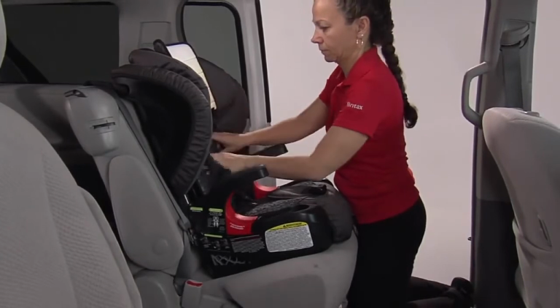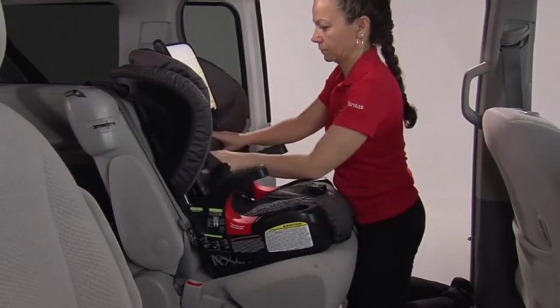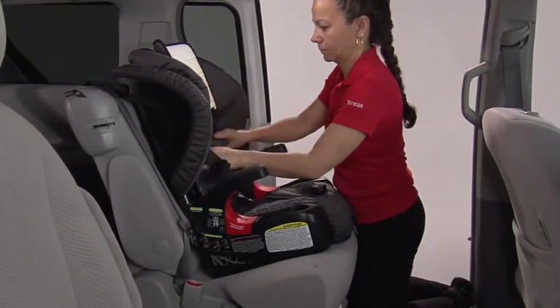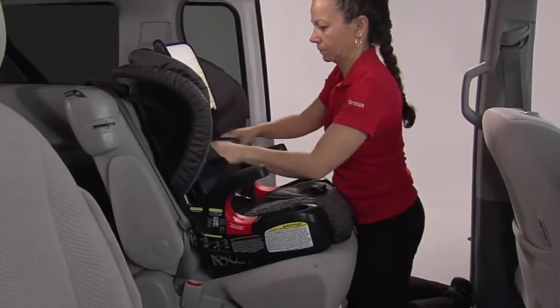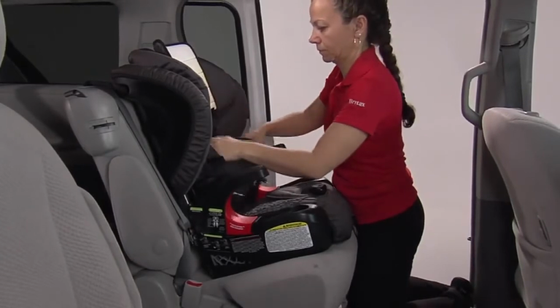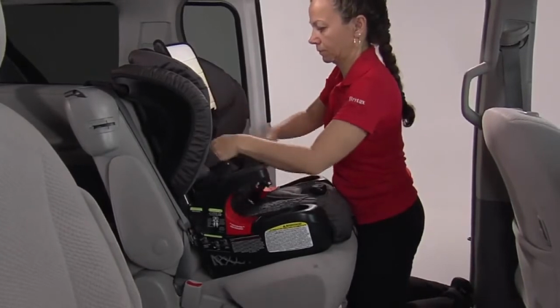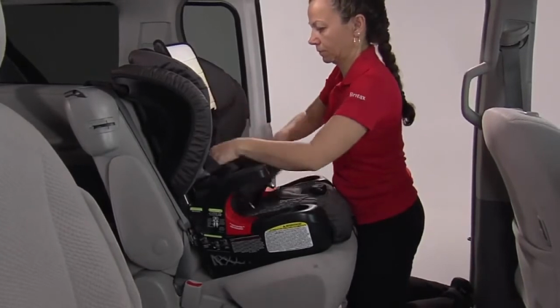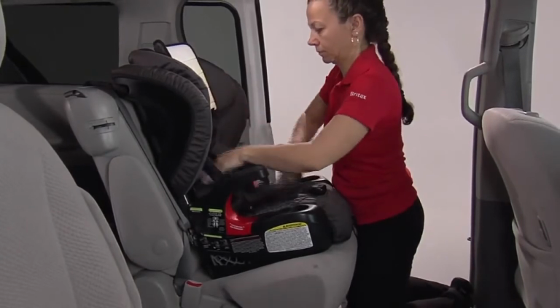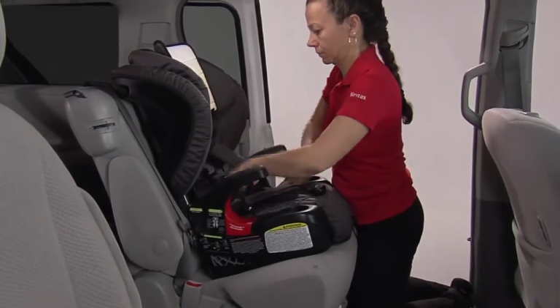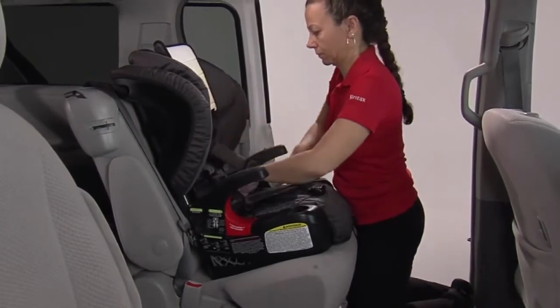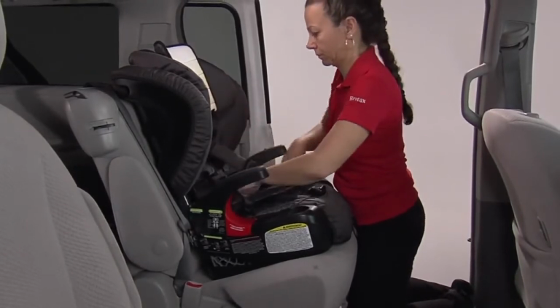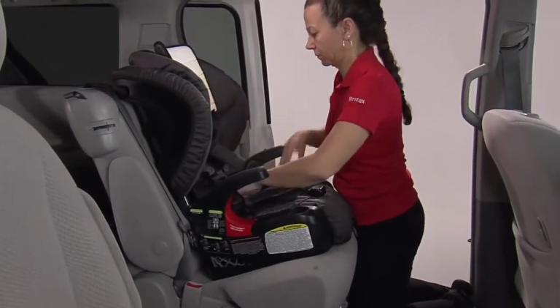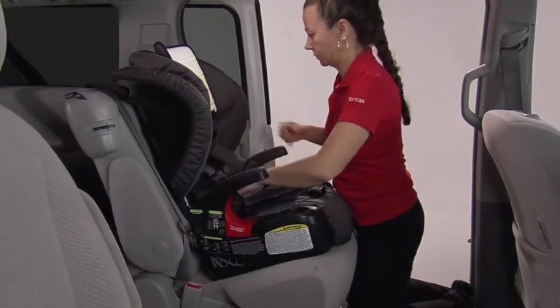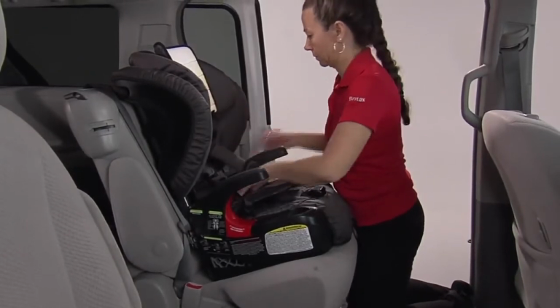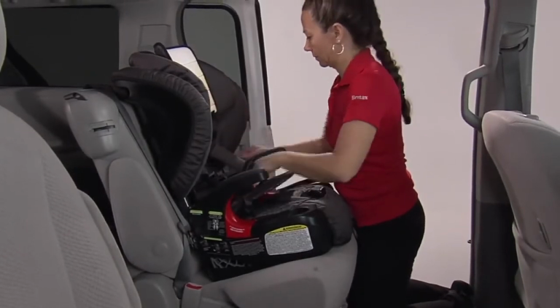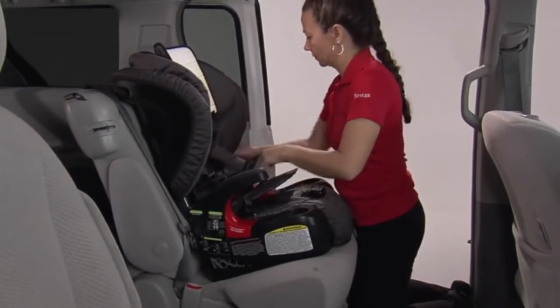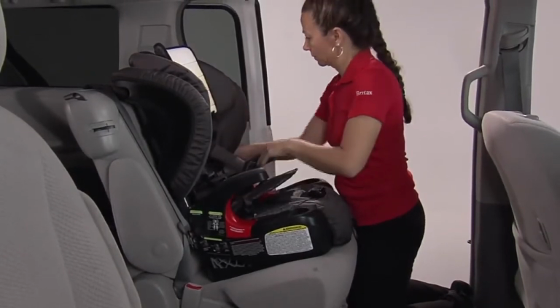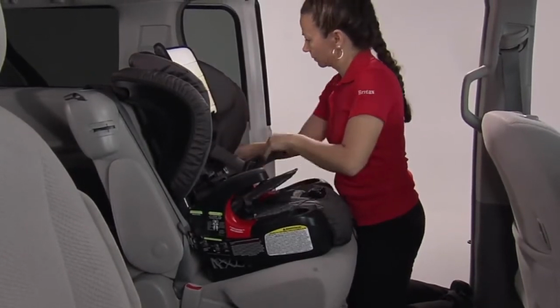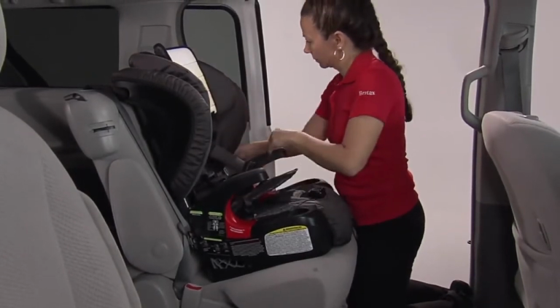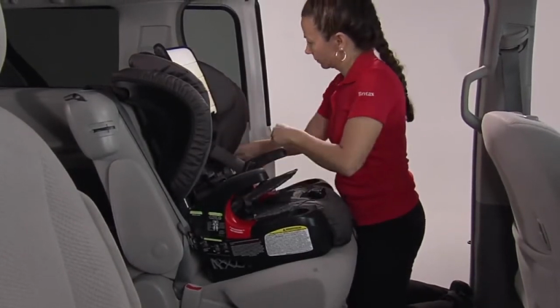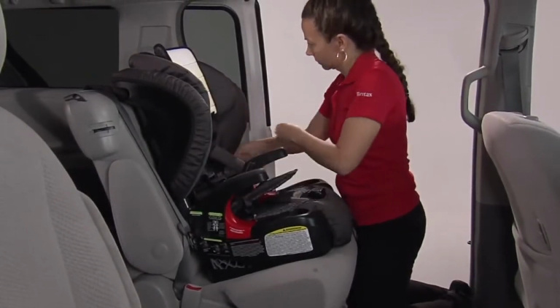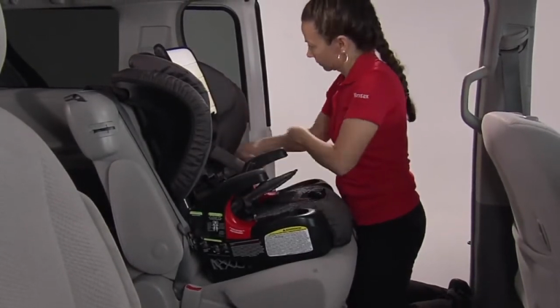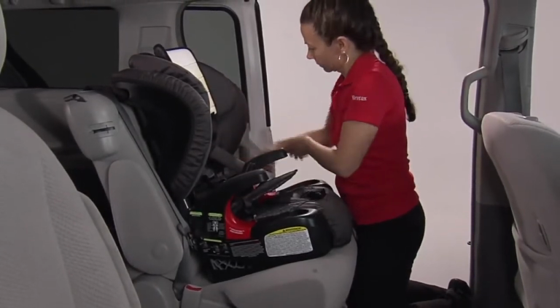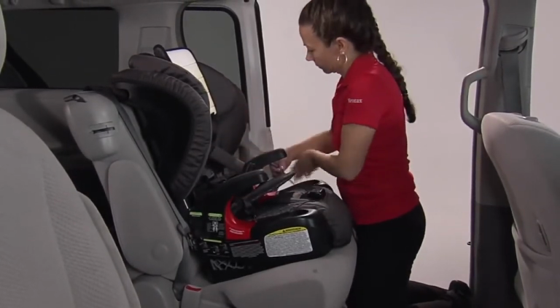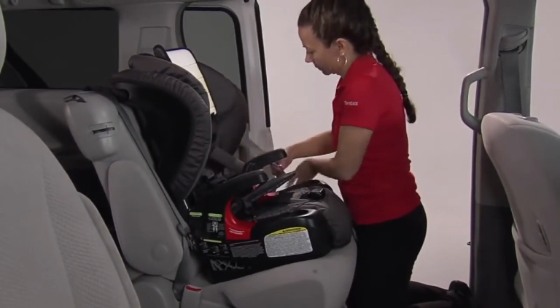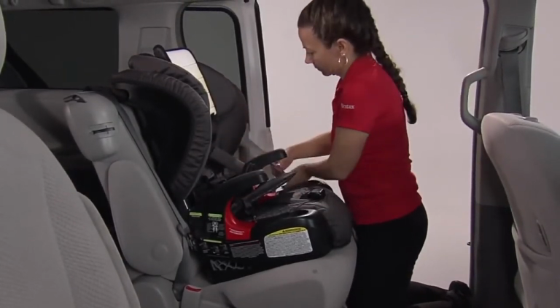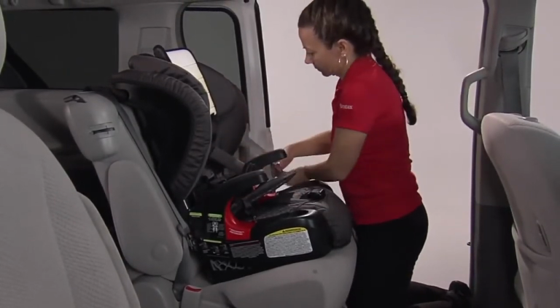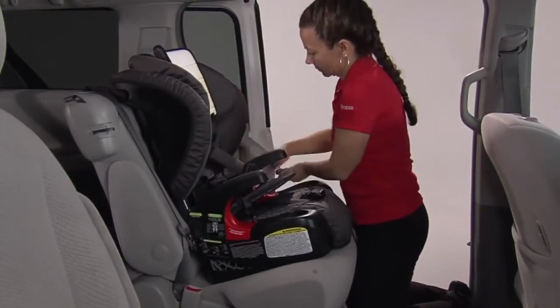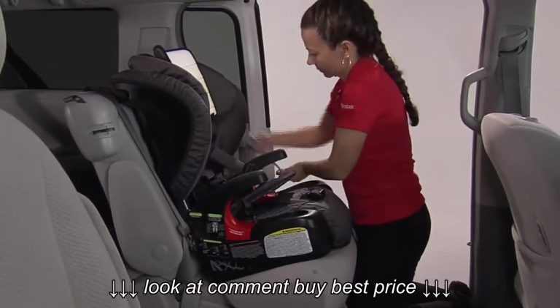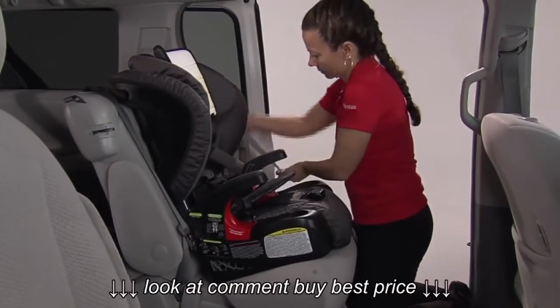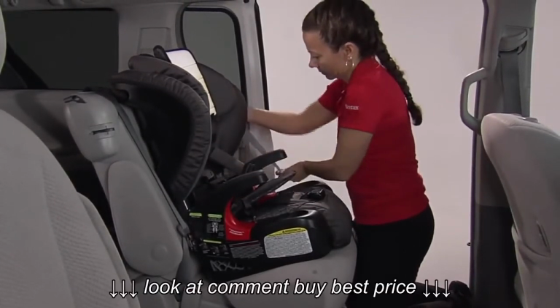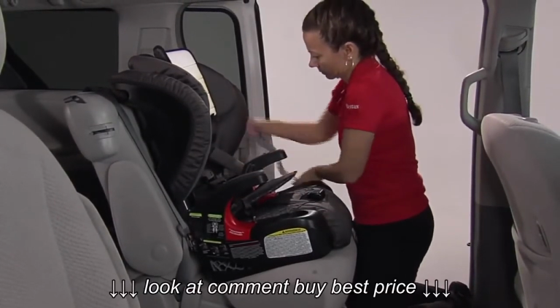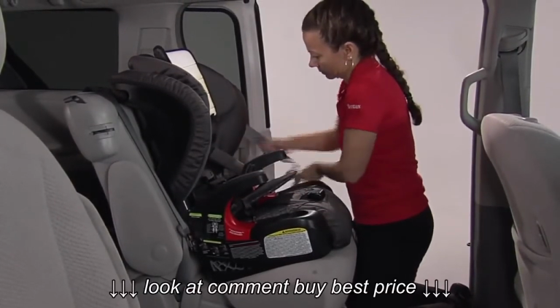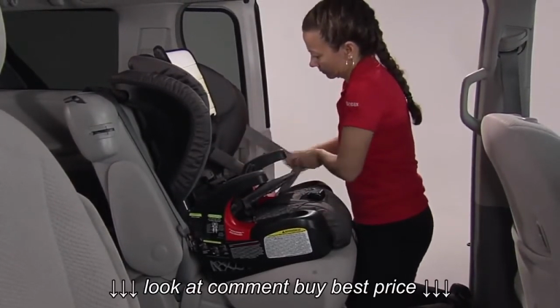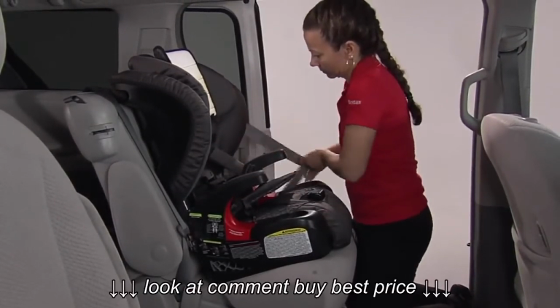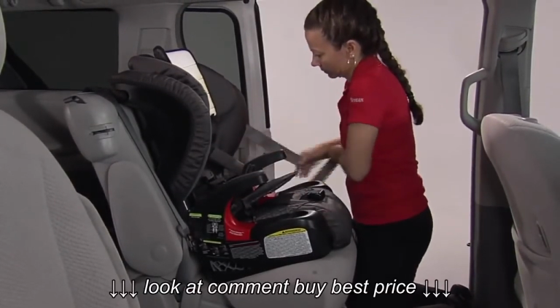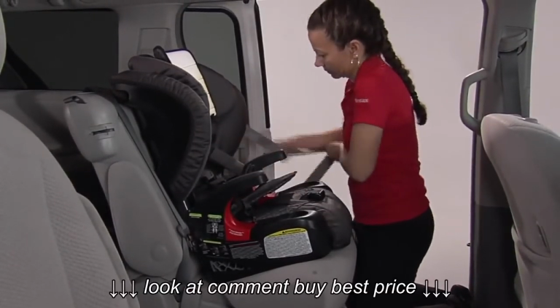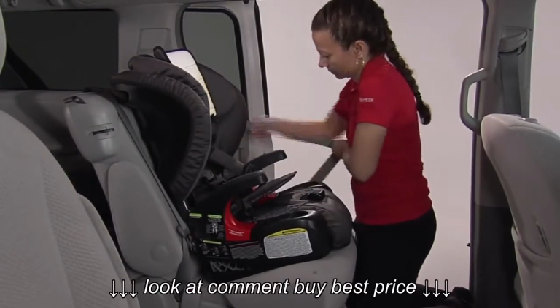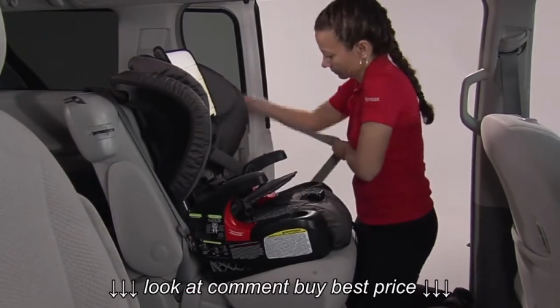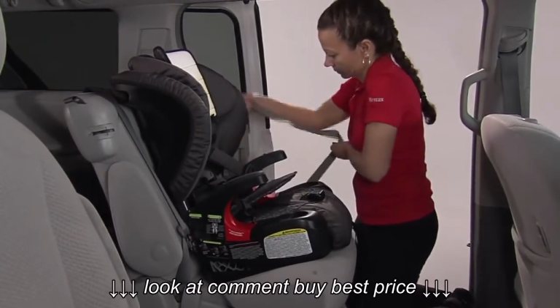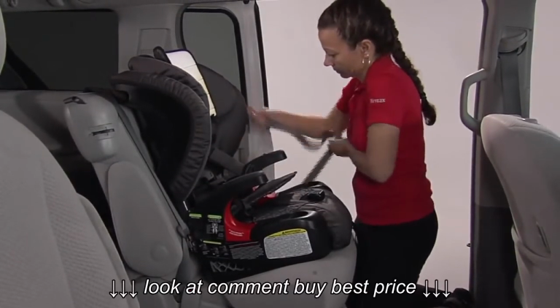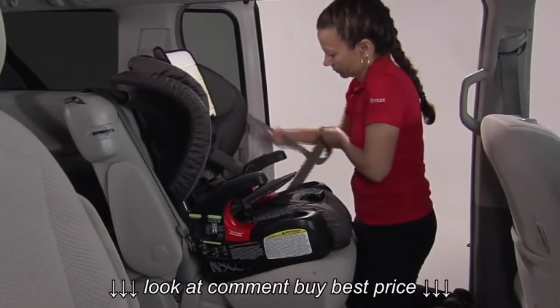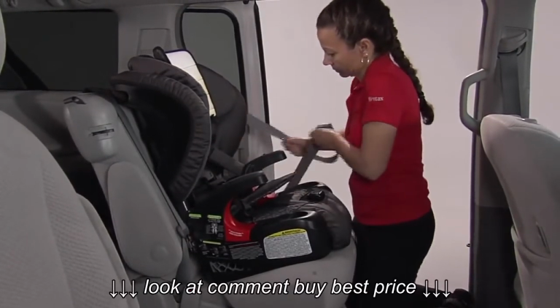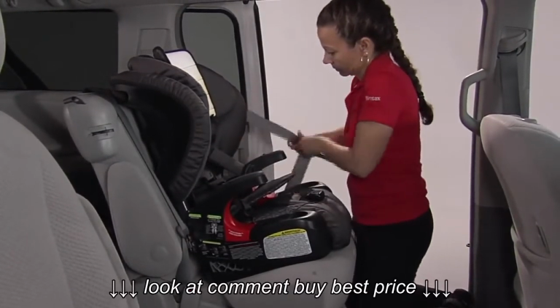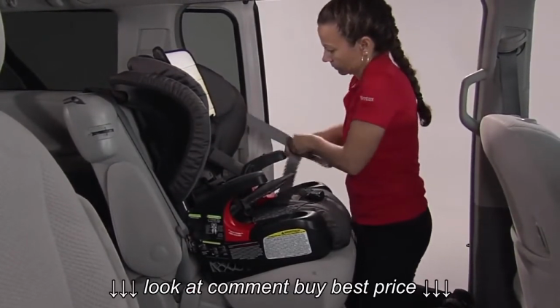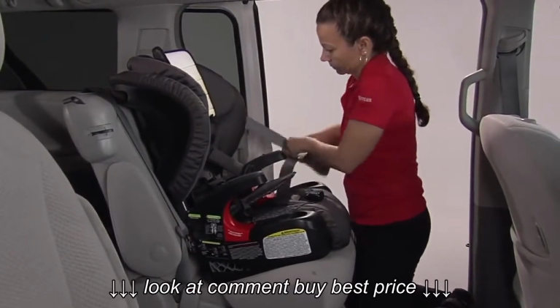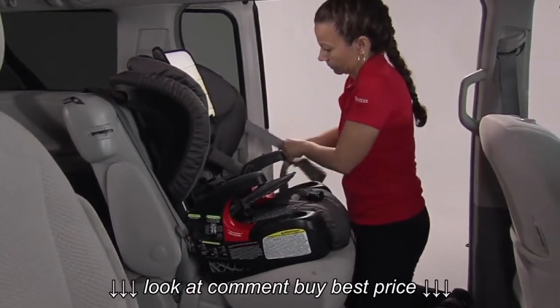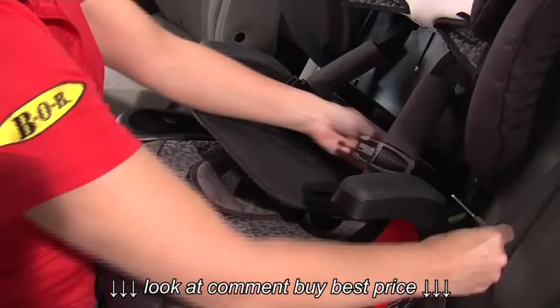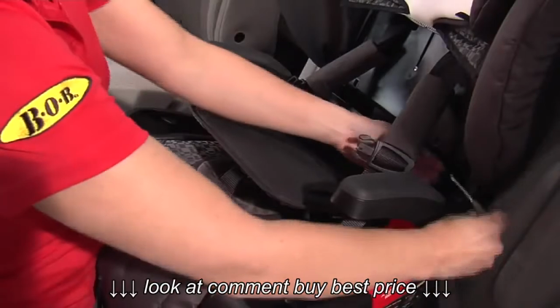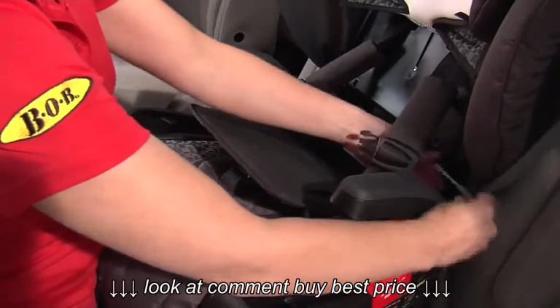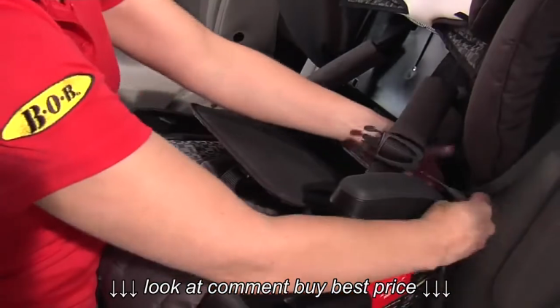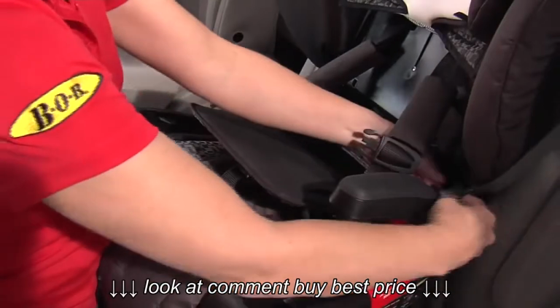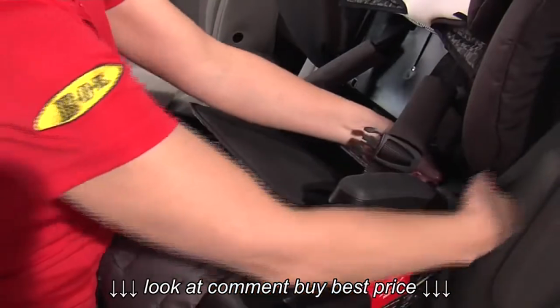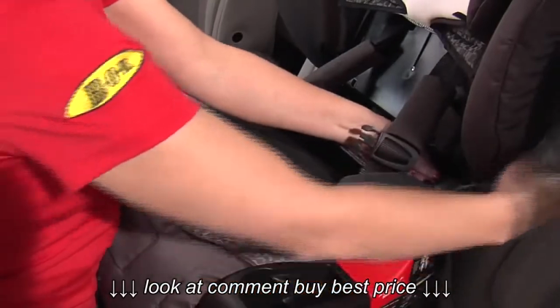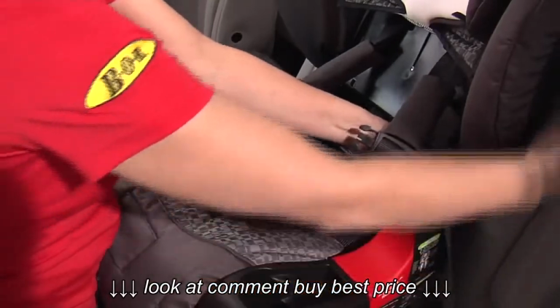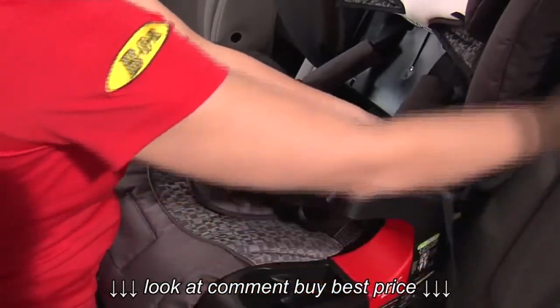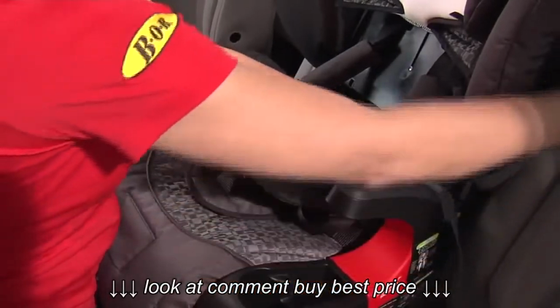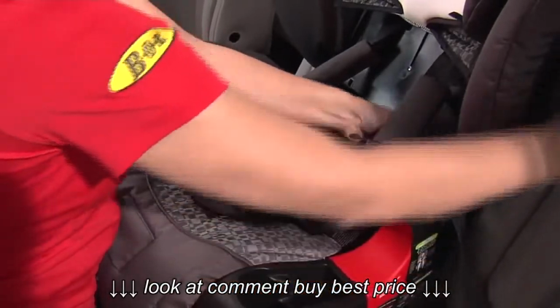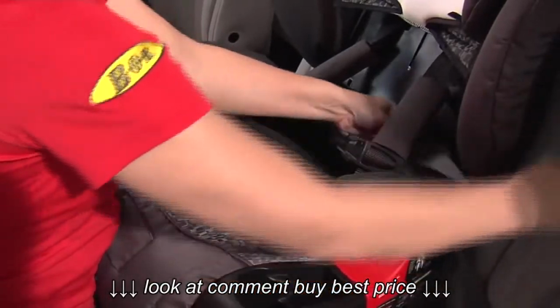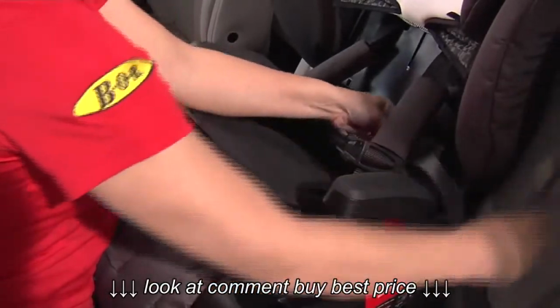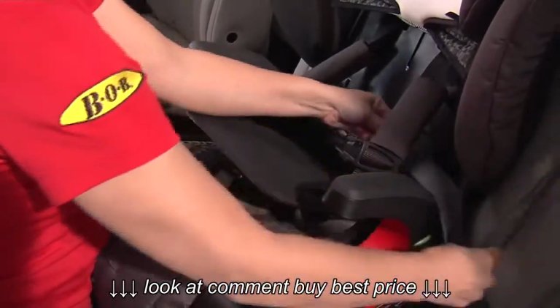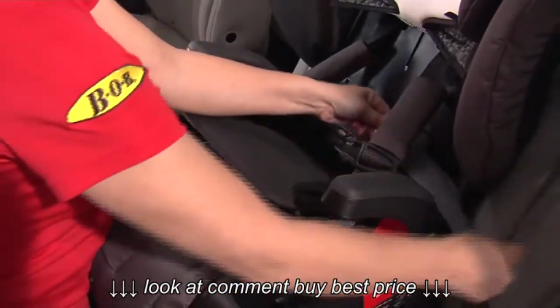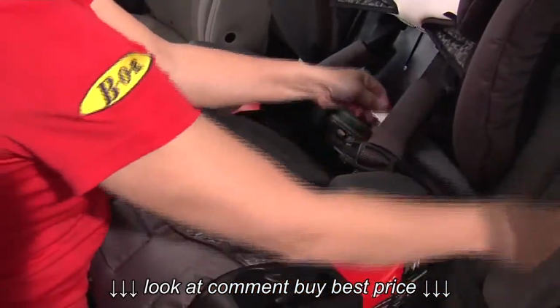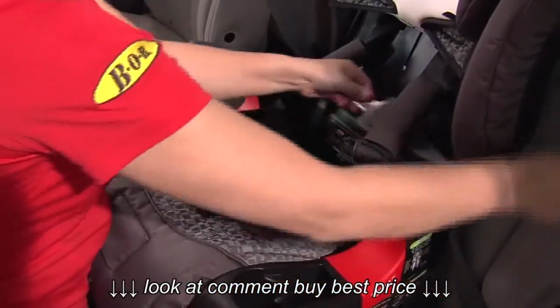Pull the seat cover forward. Pull the vehicle belt out and route the belt along the green belt path.